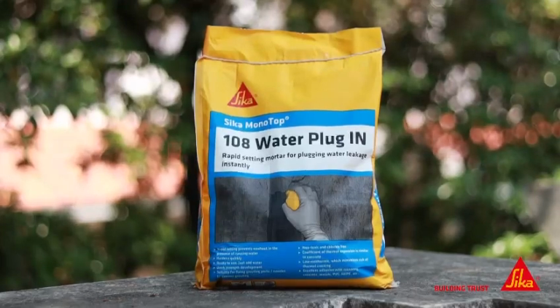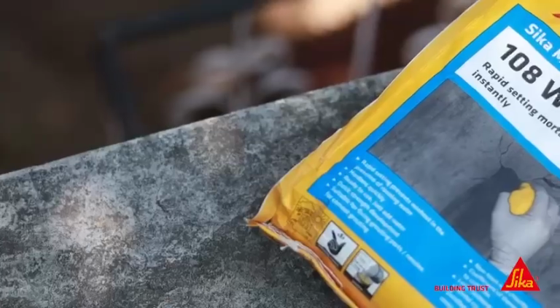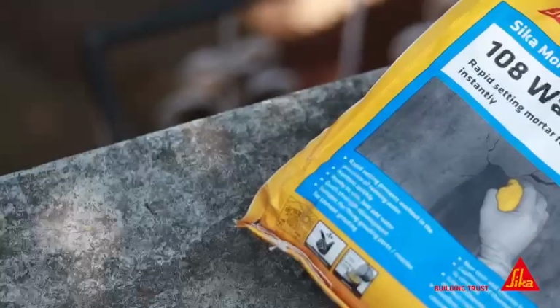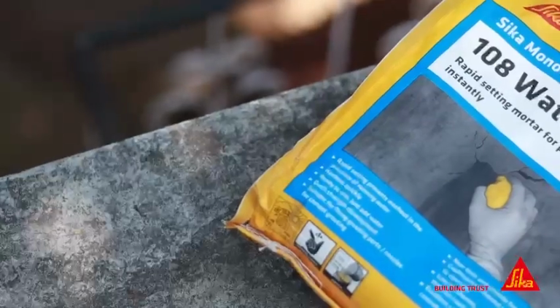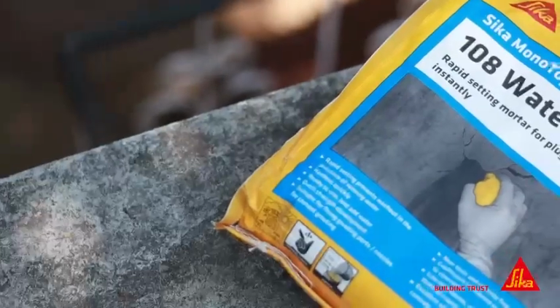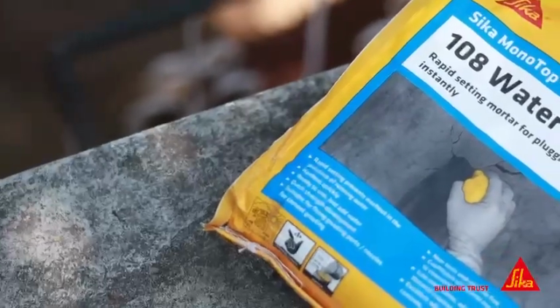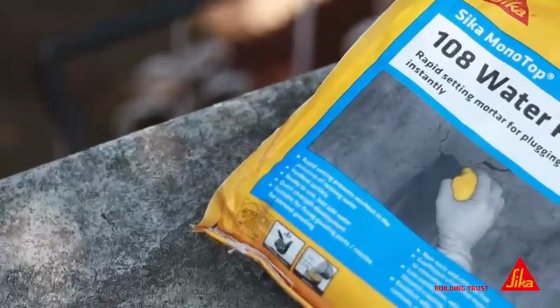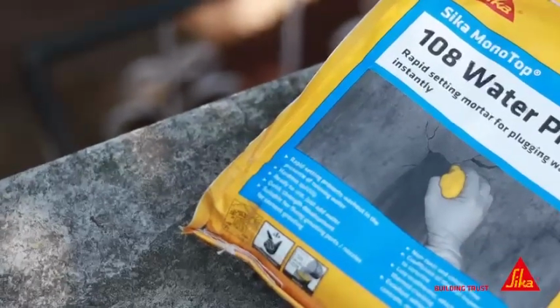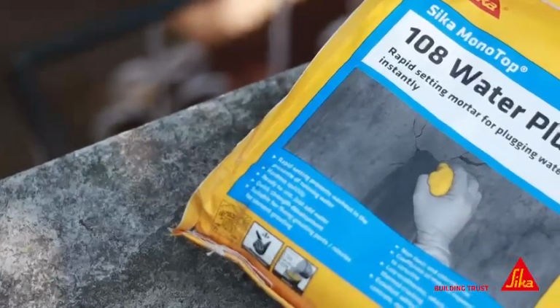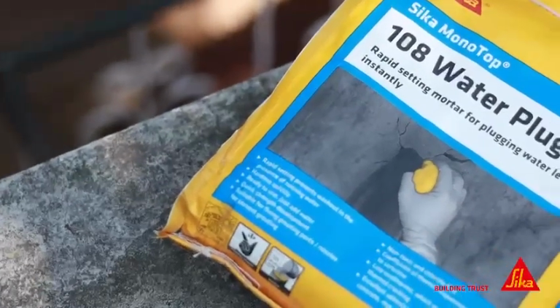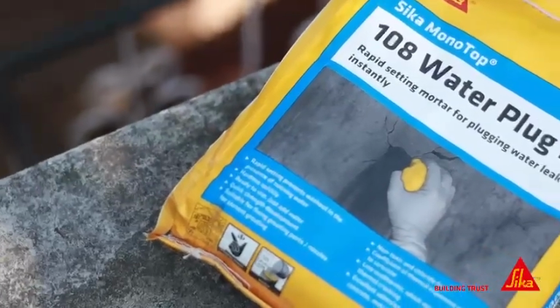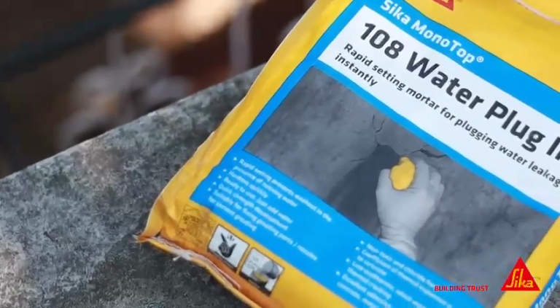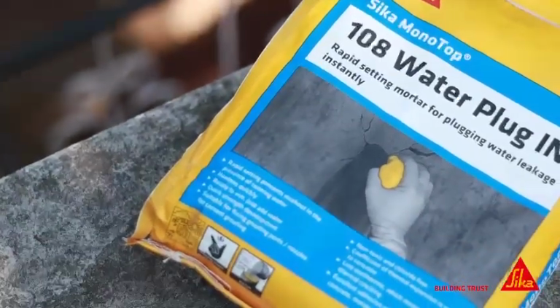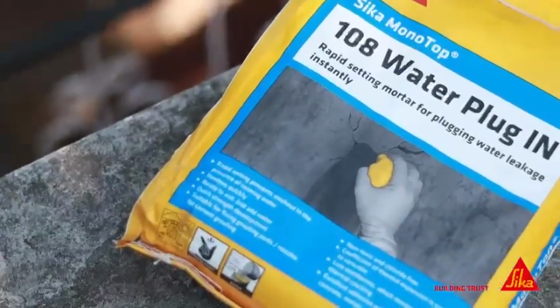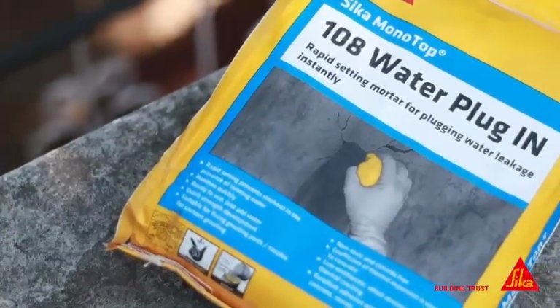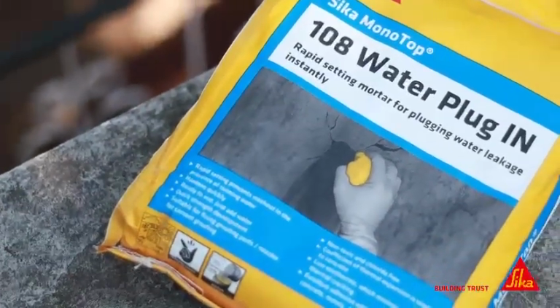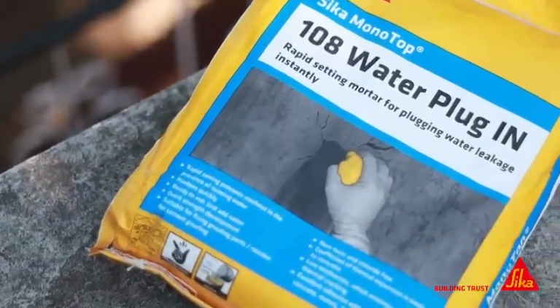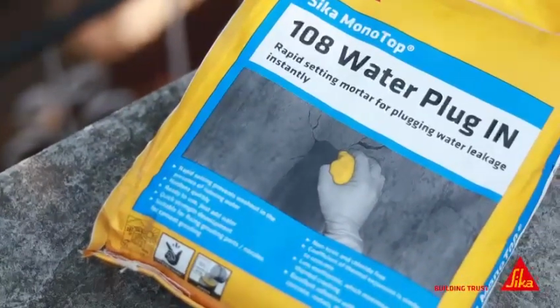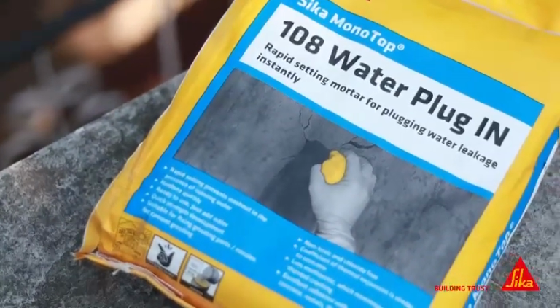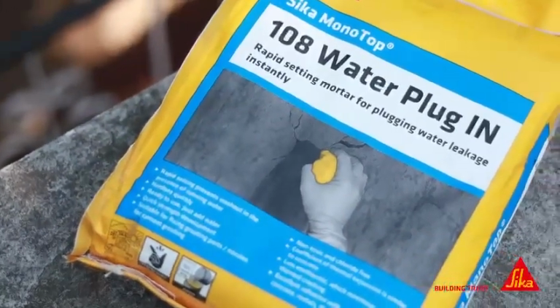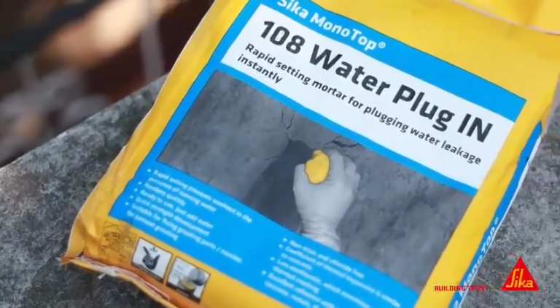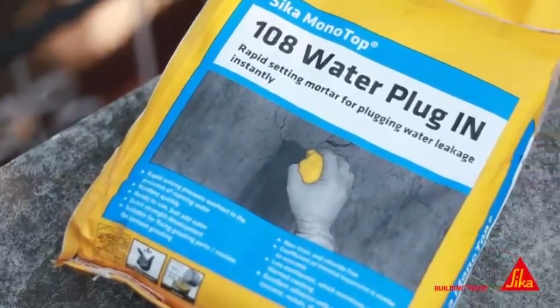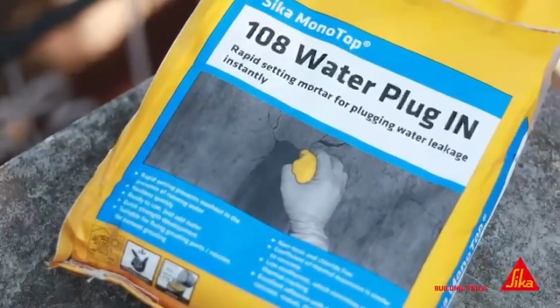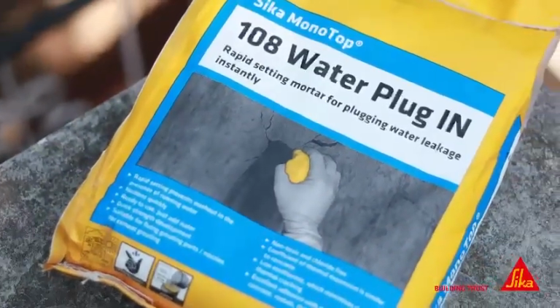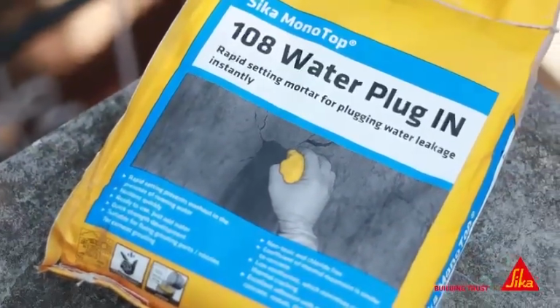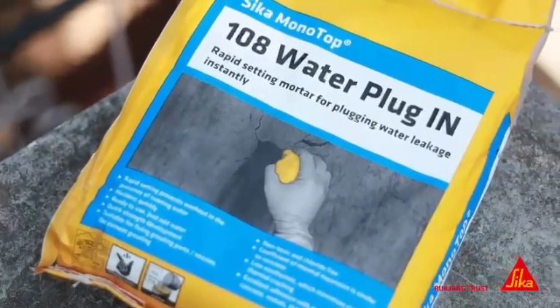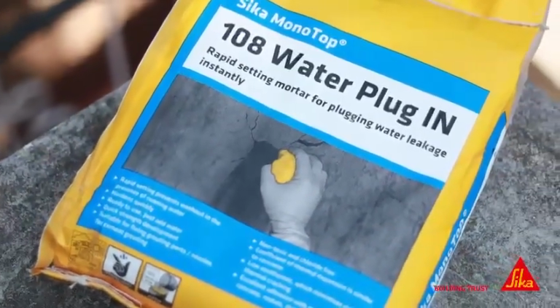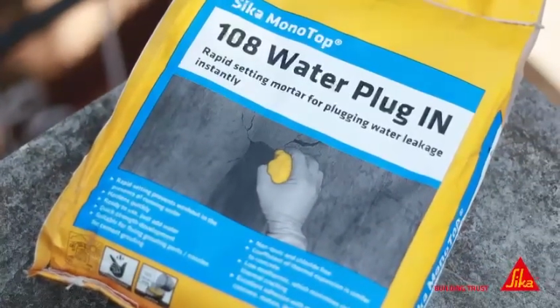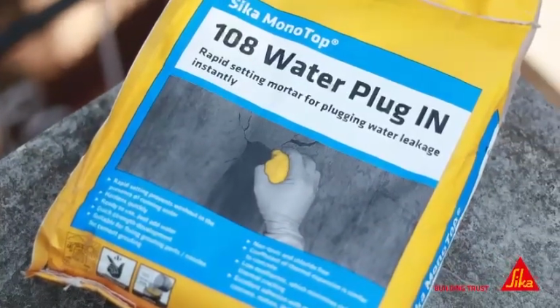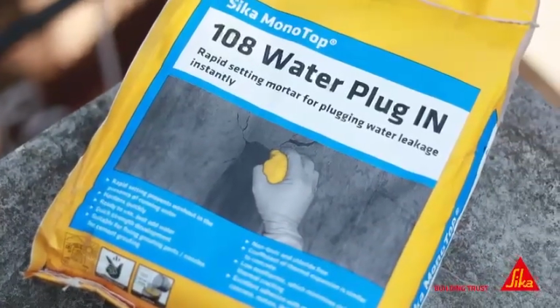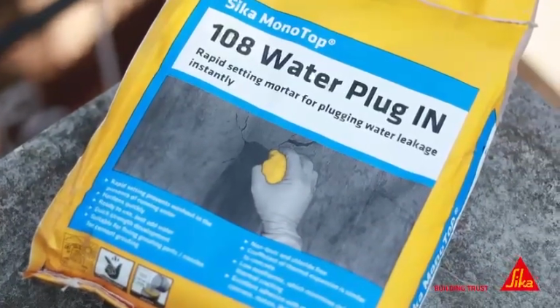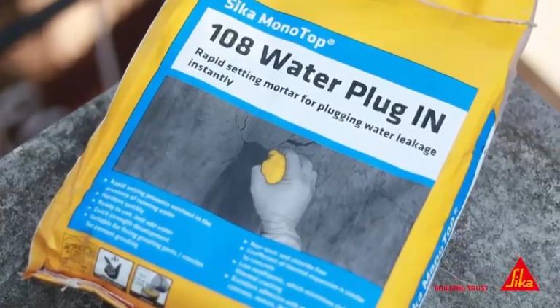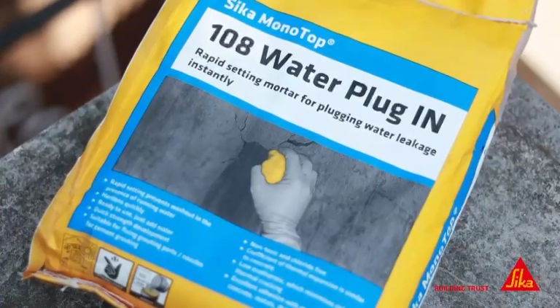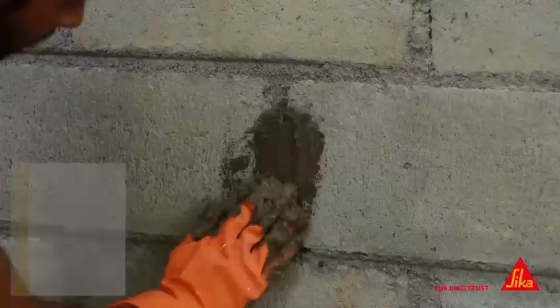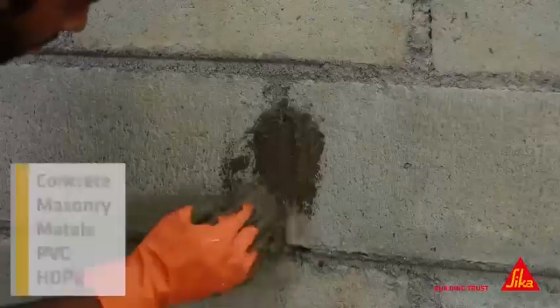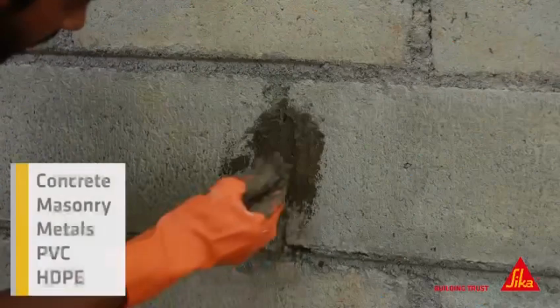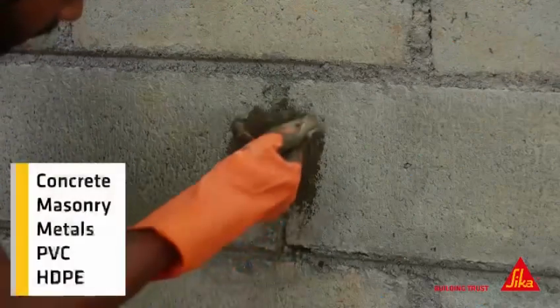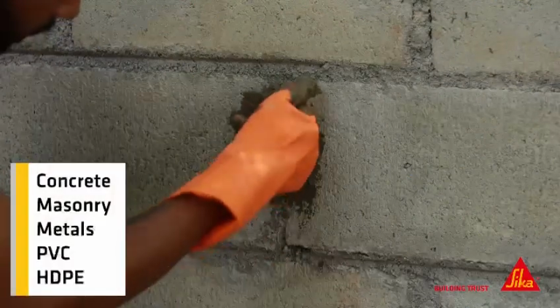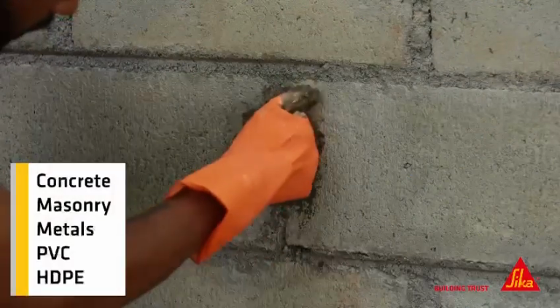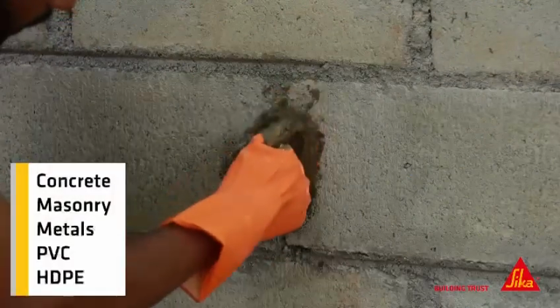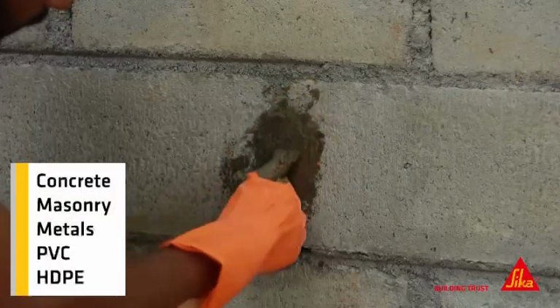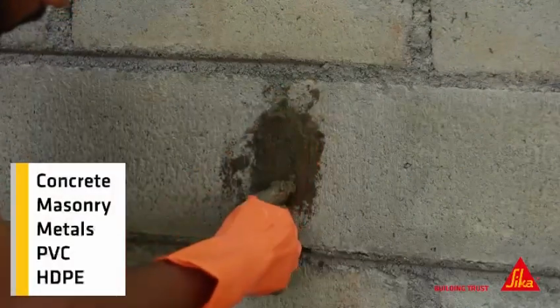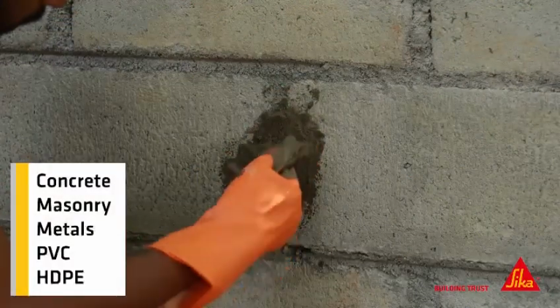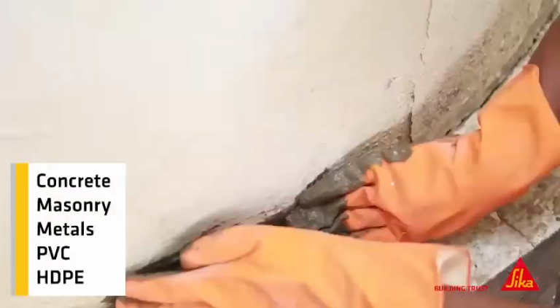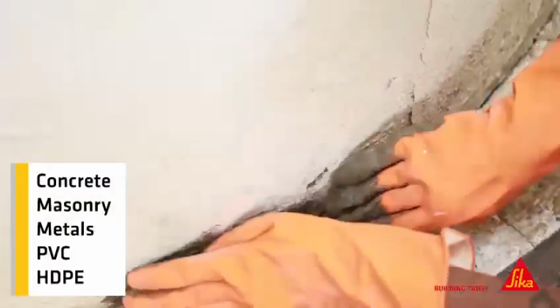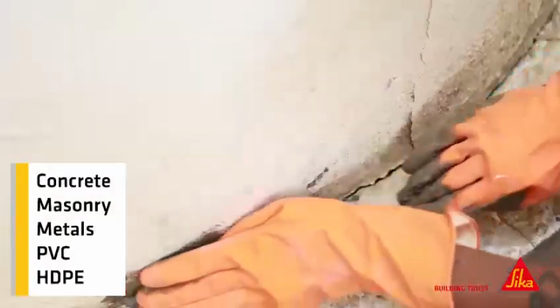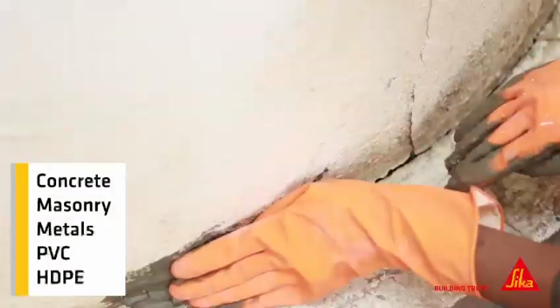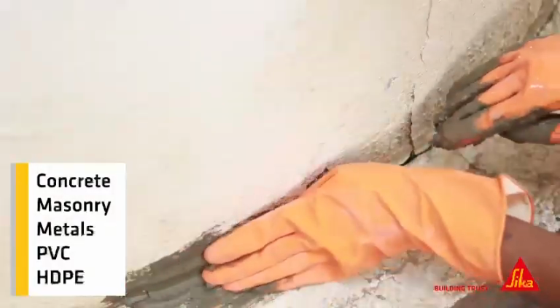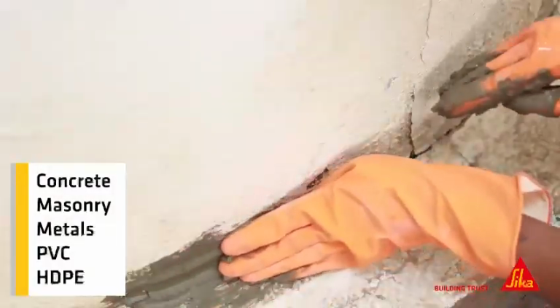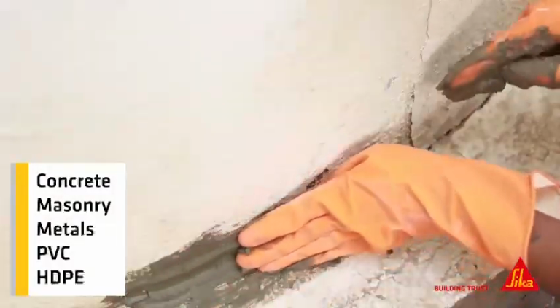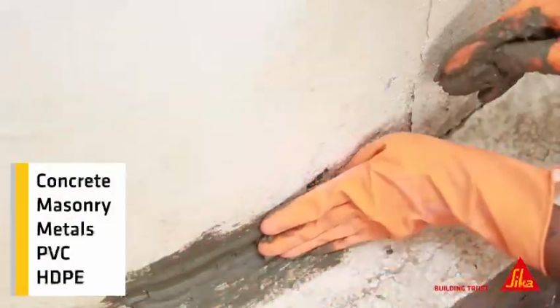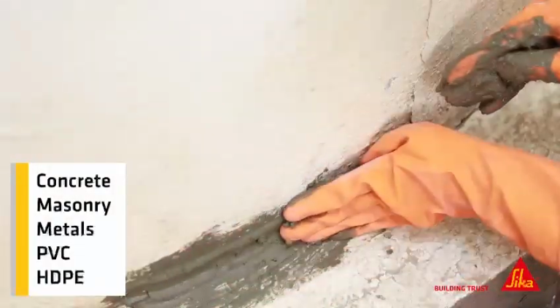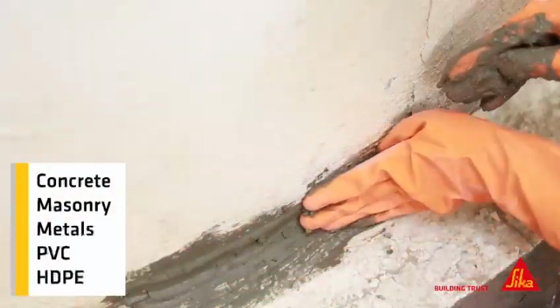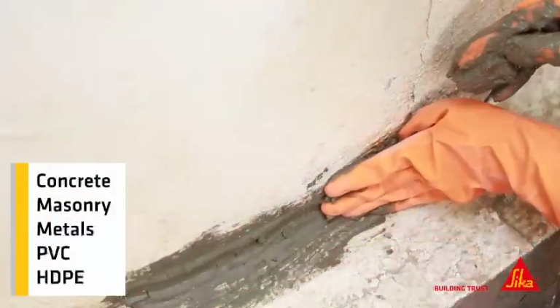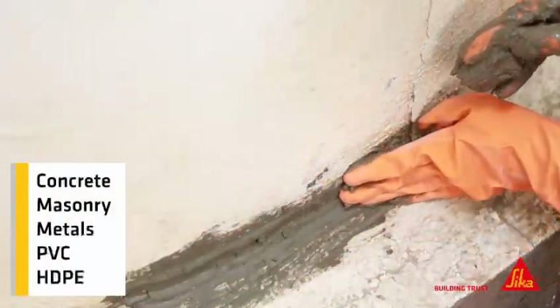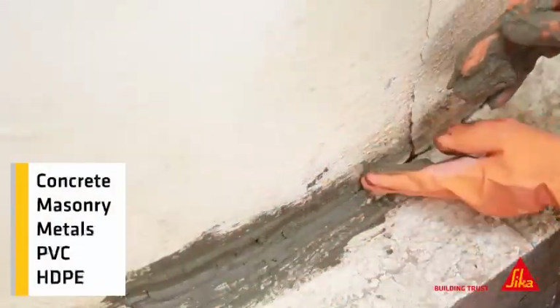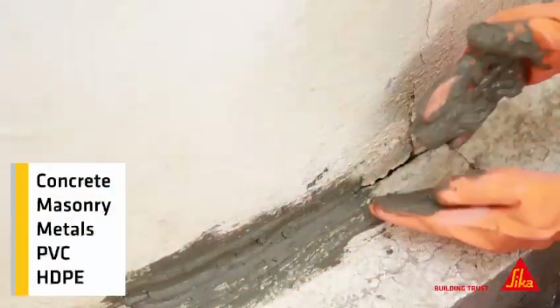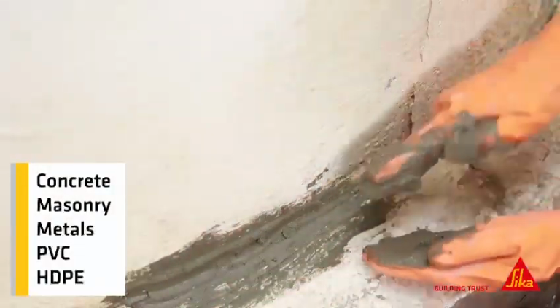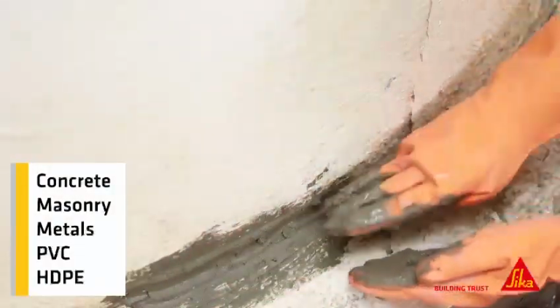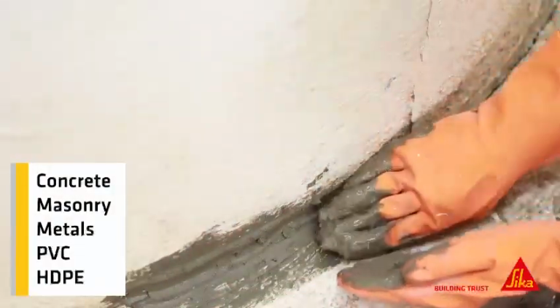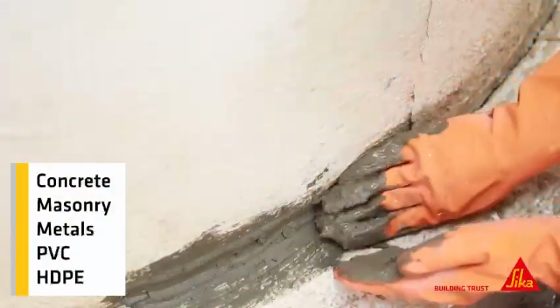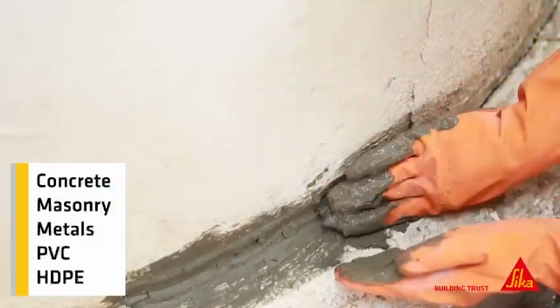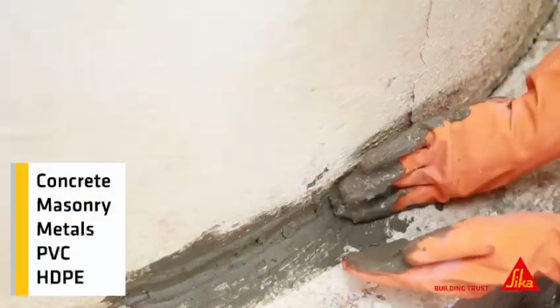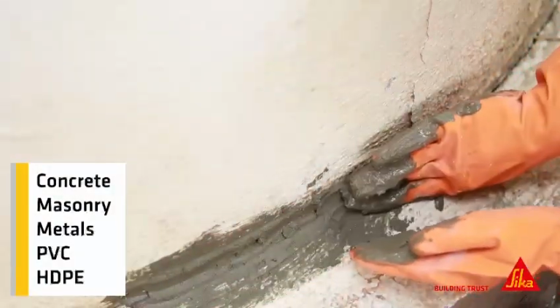This innovative product works like magic and can adhere to a variety of materials including concrete, masonry, metals, PVC, and HDPE.